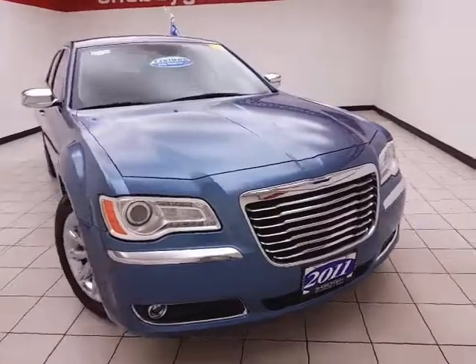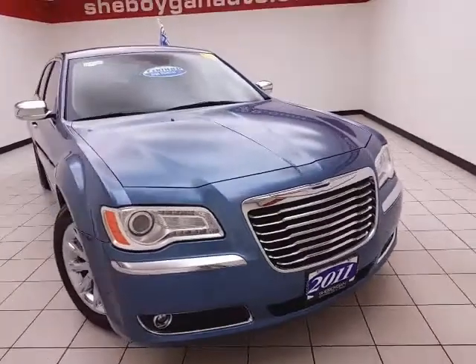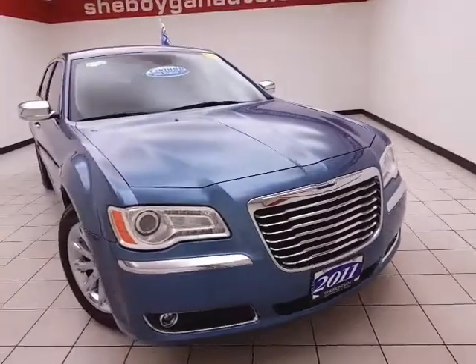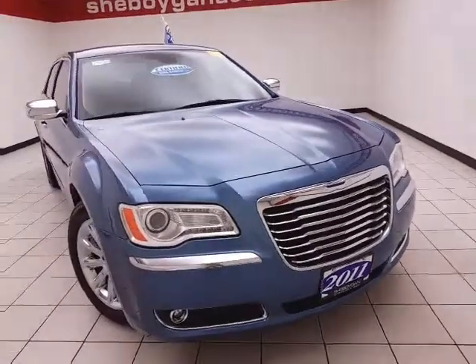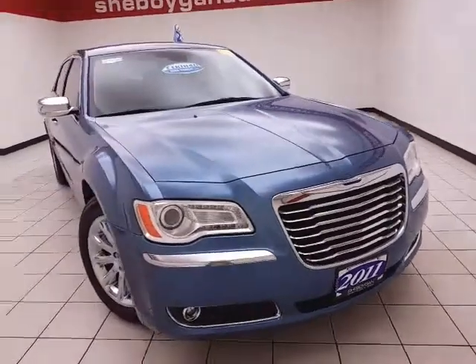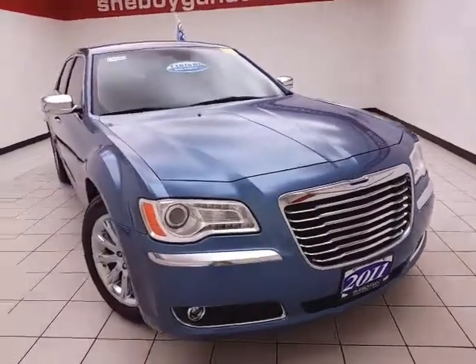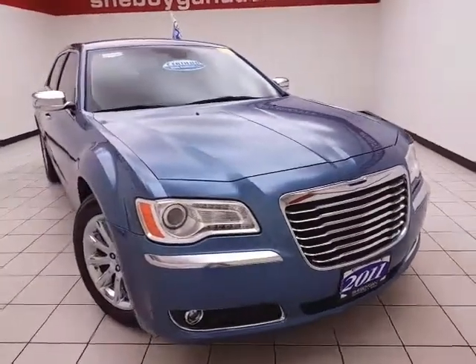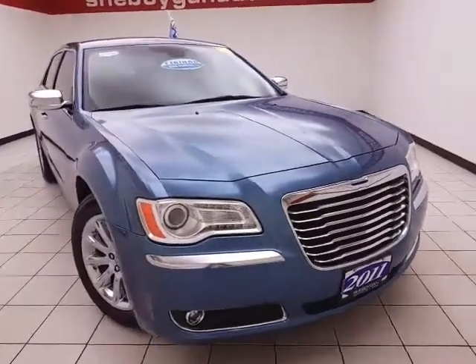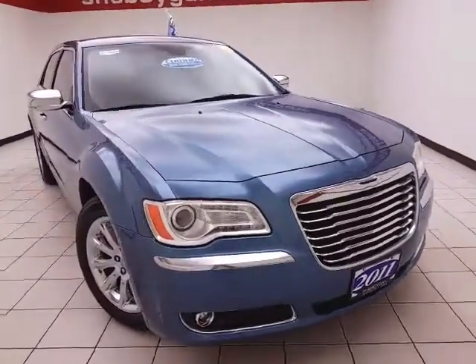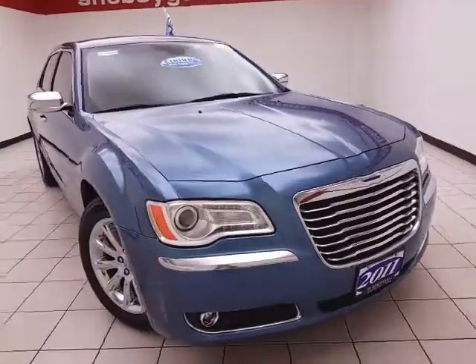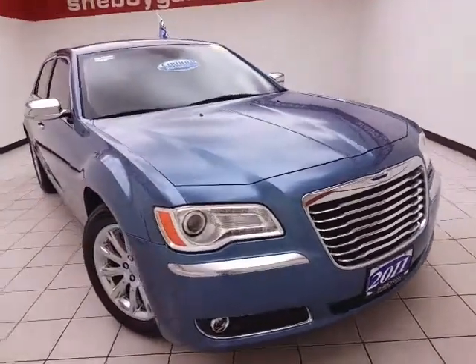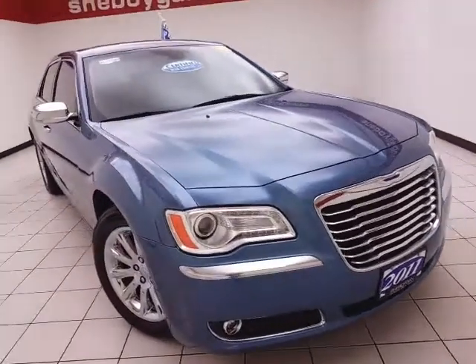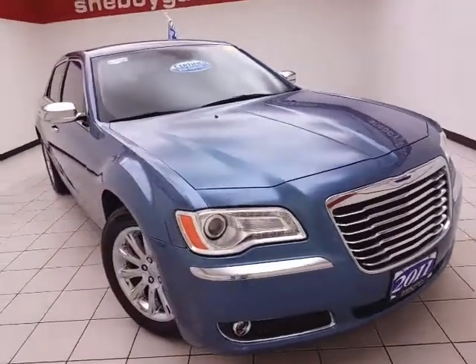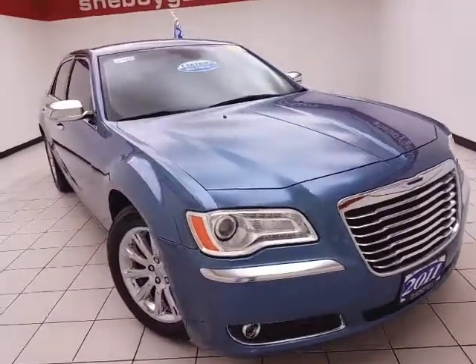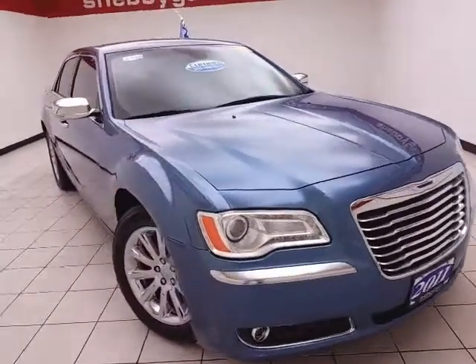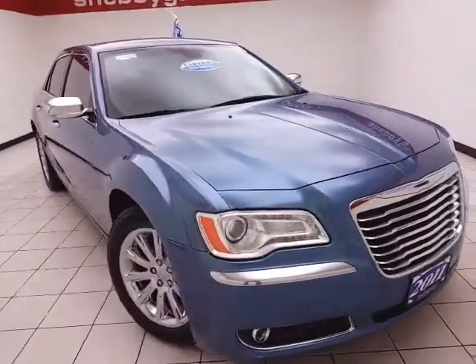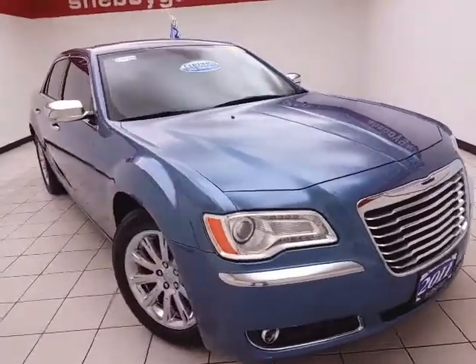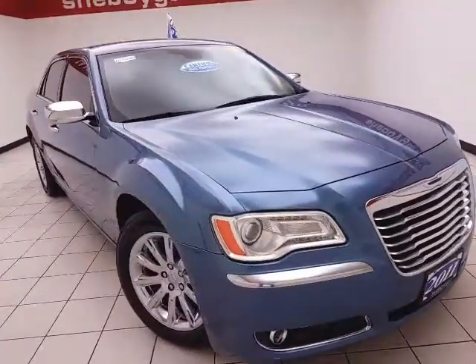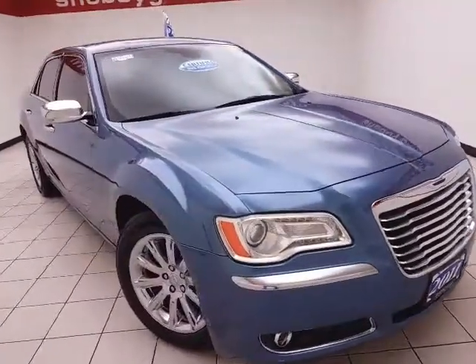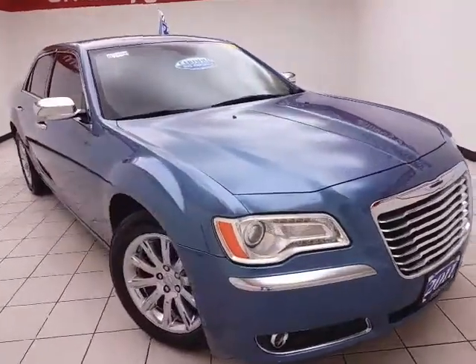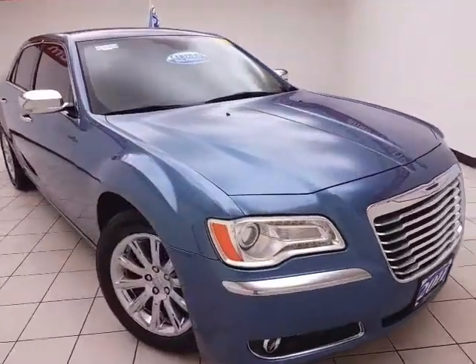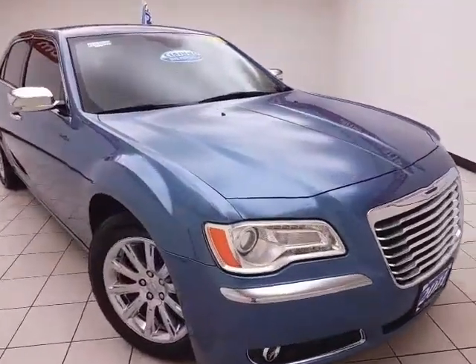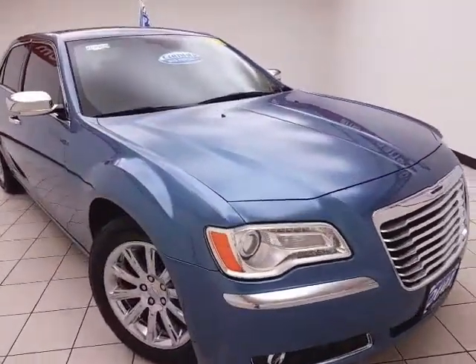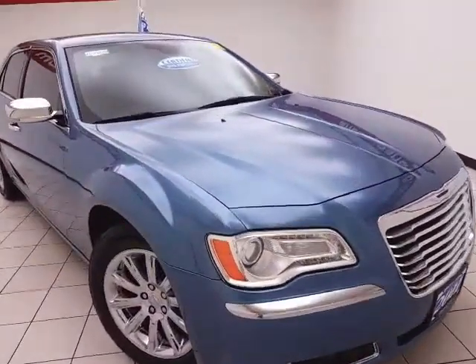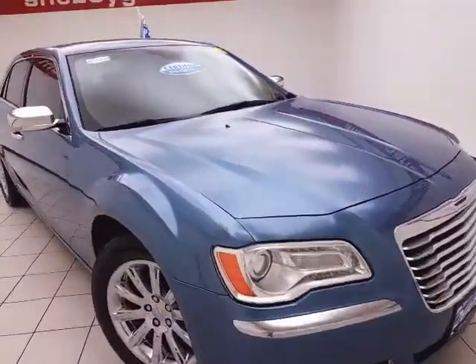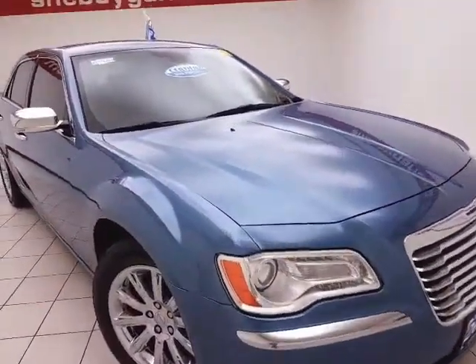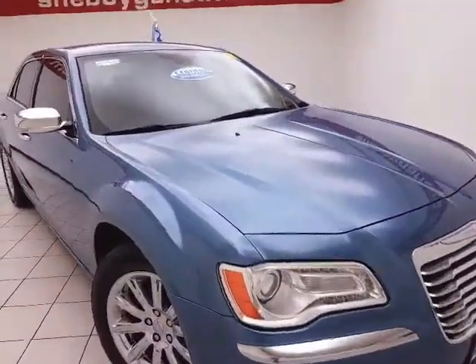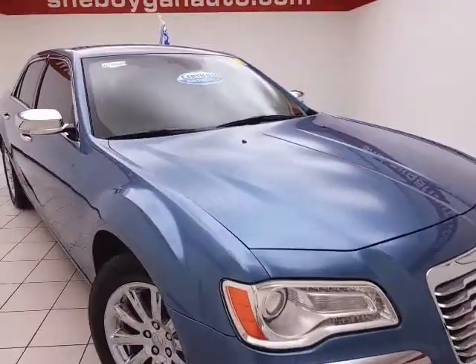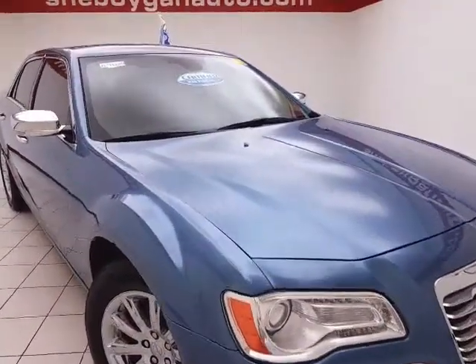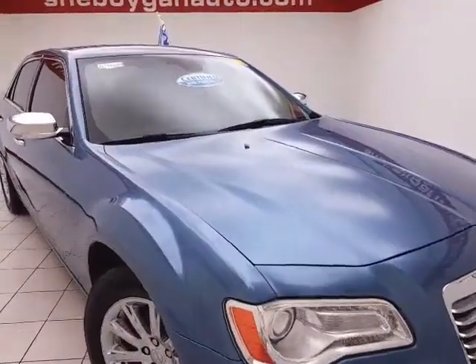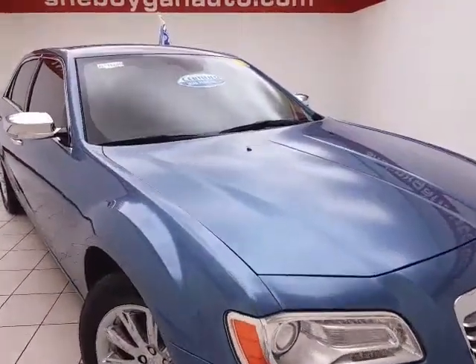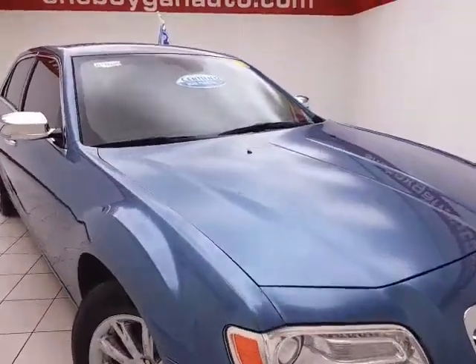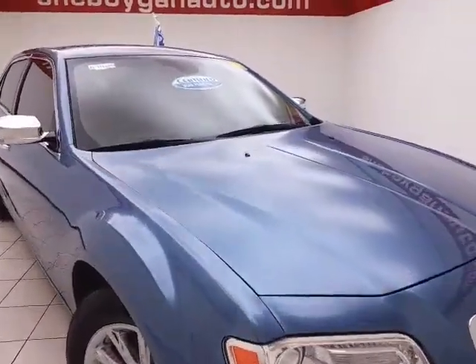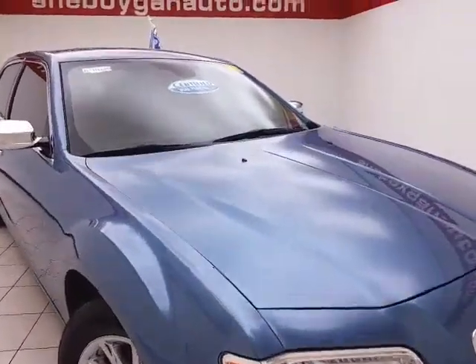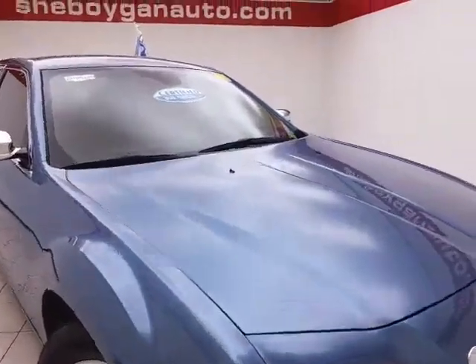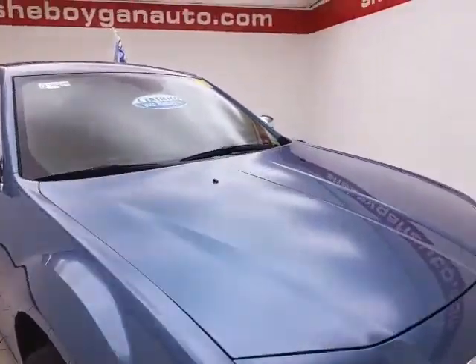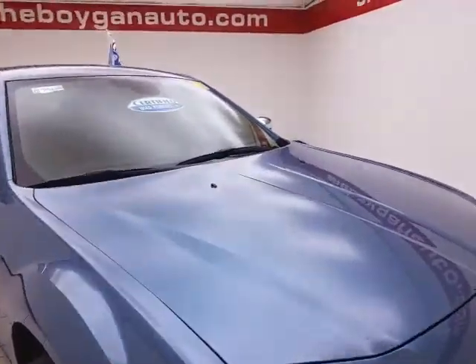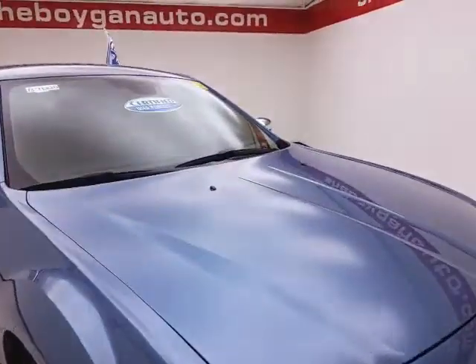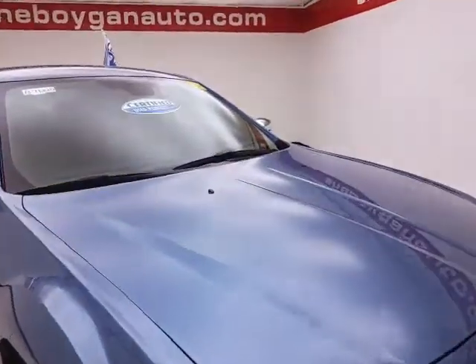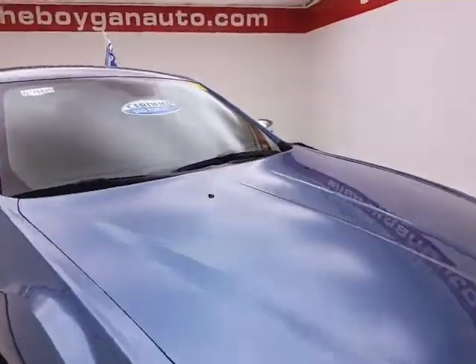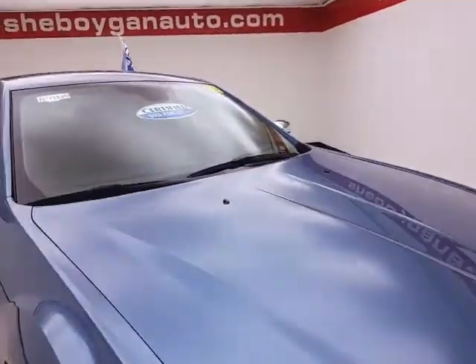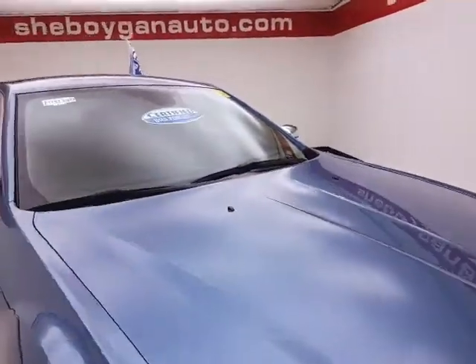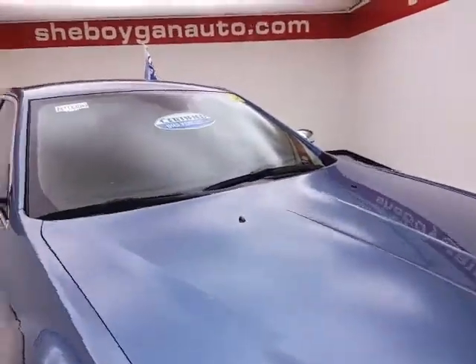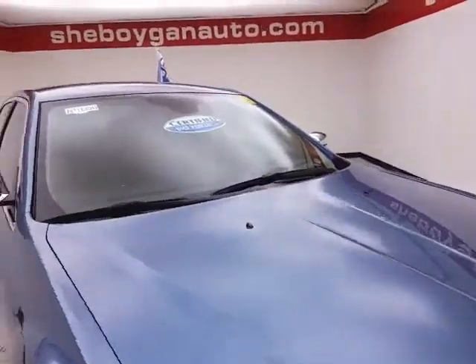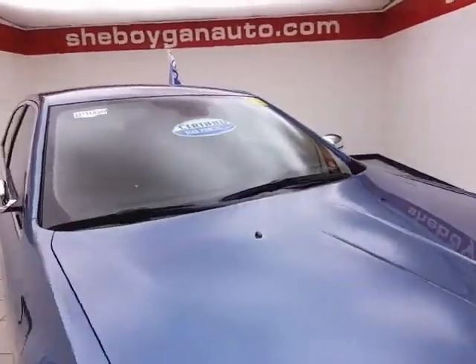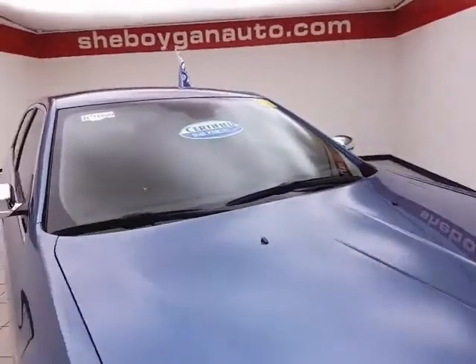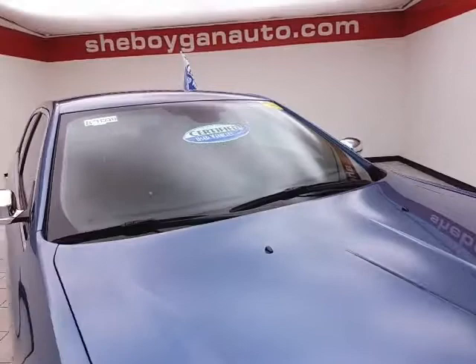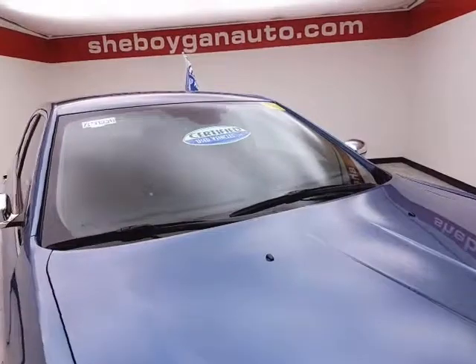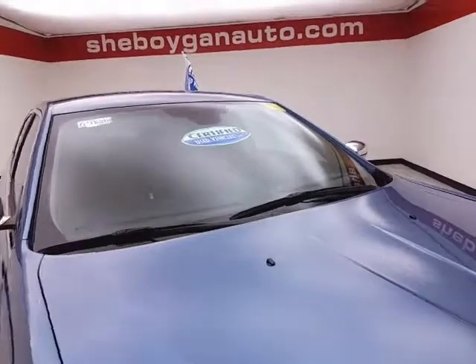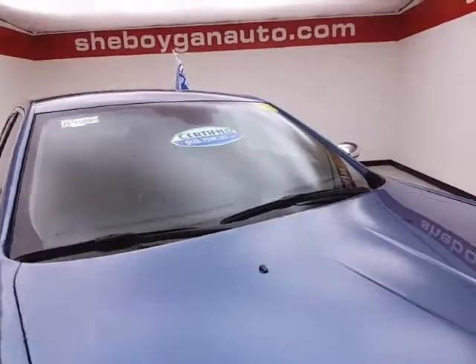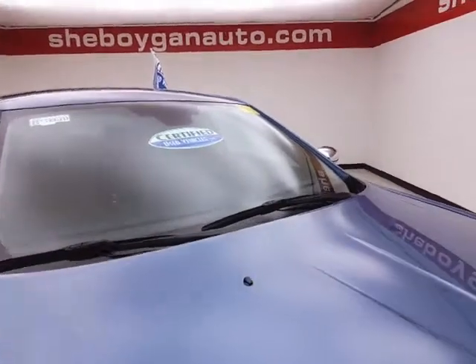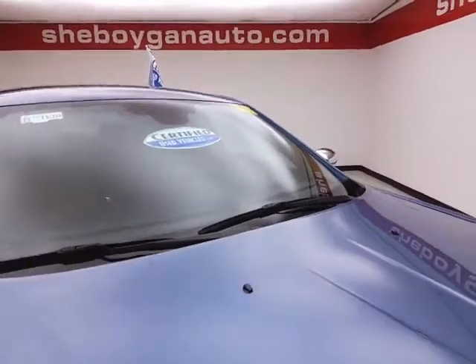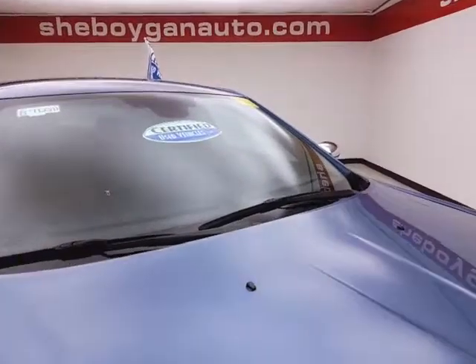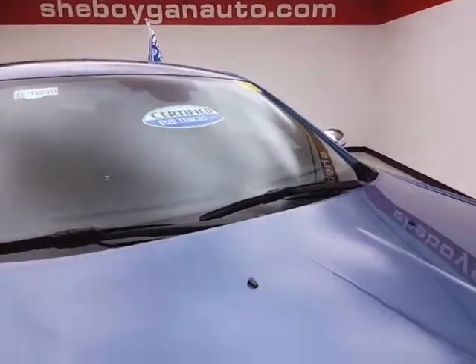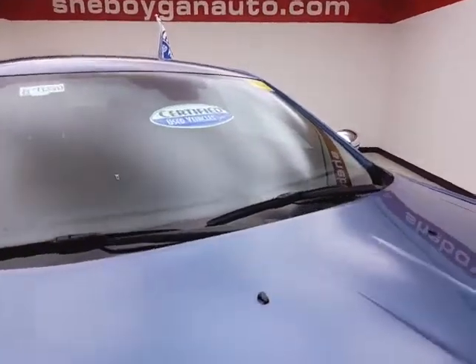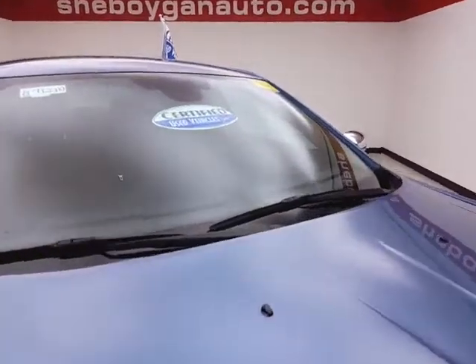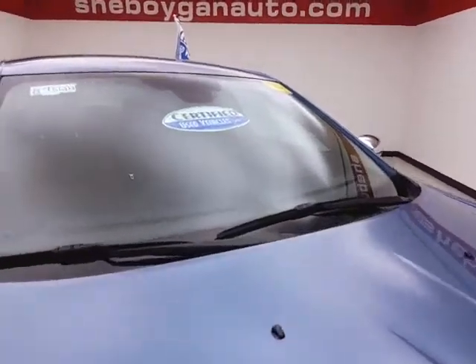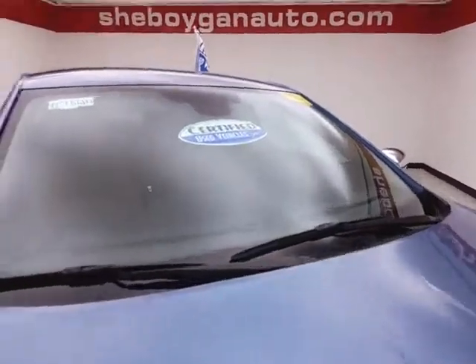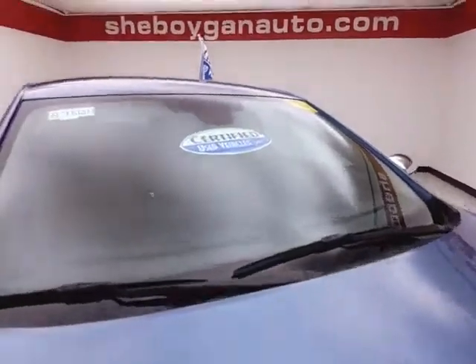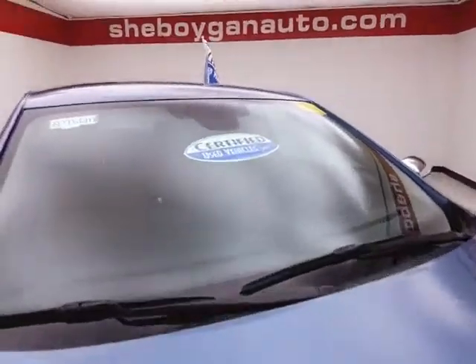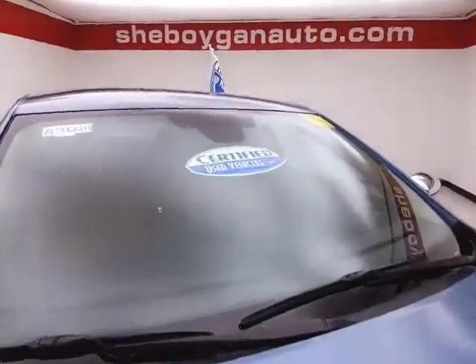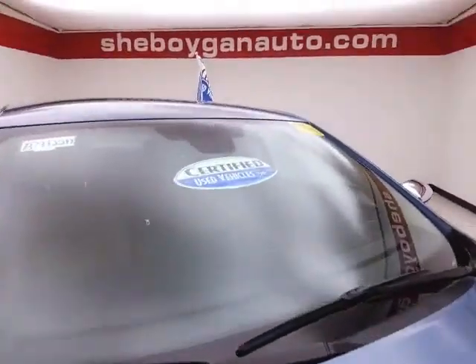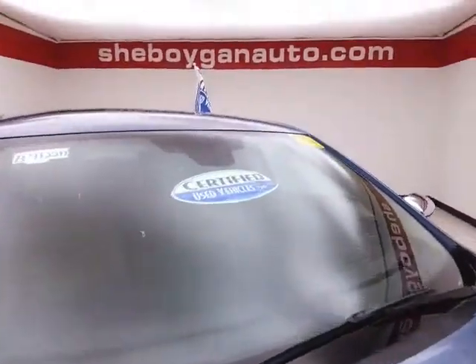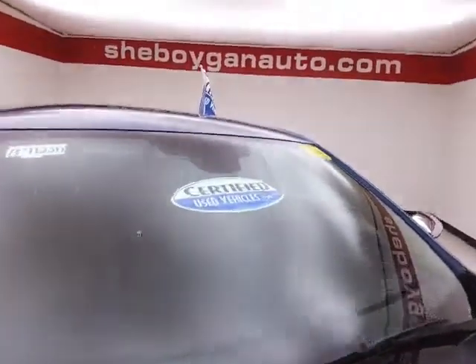73,000 miles on this one owner. Comes to us with a clean AutoTrack history report. Sapphire crystal metallic in color.